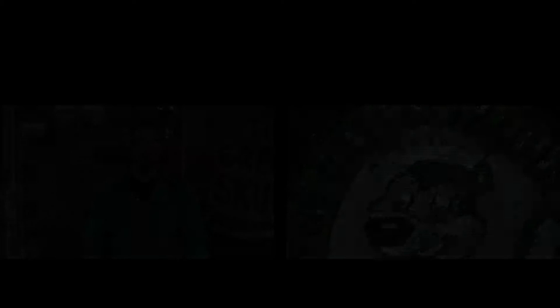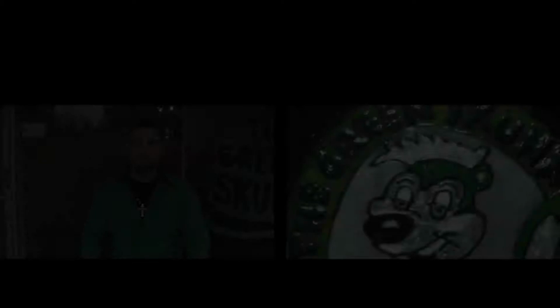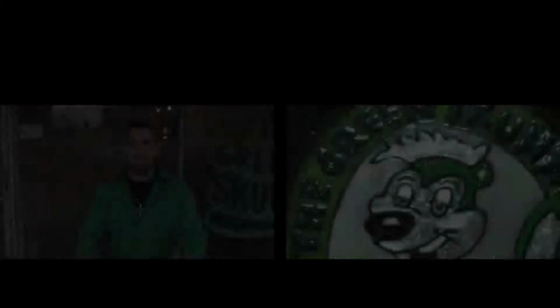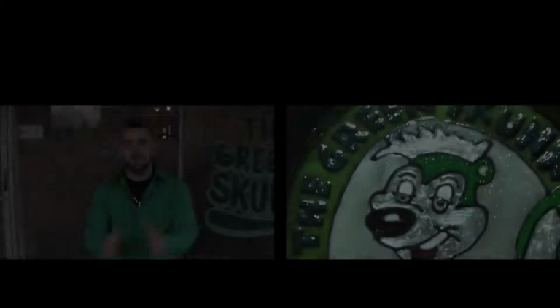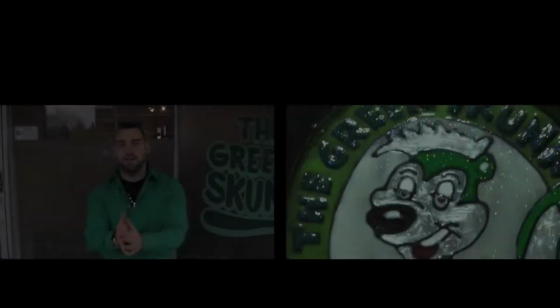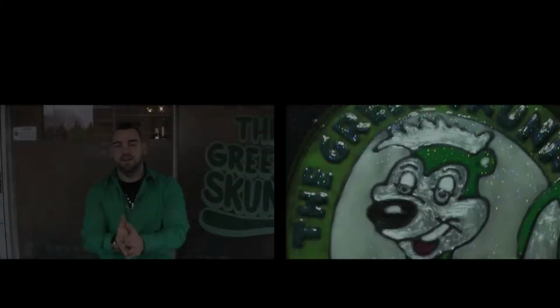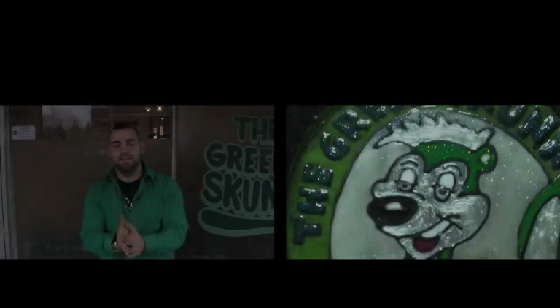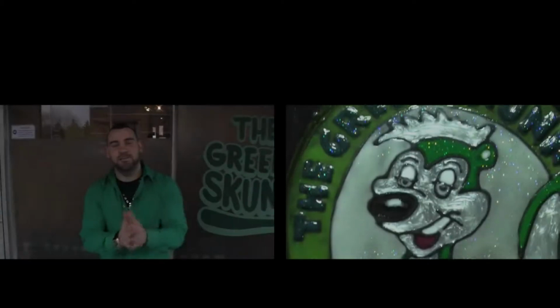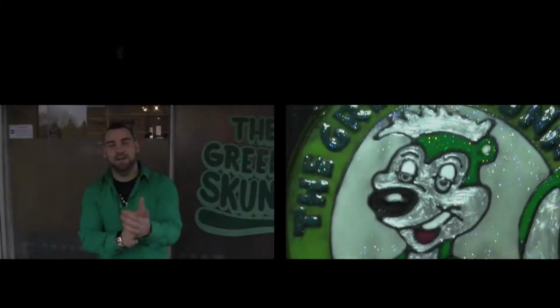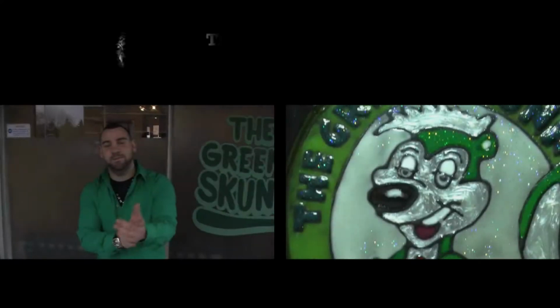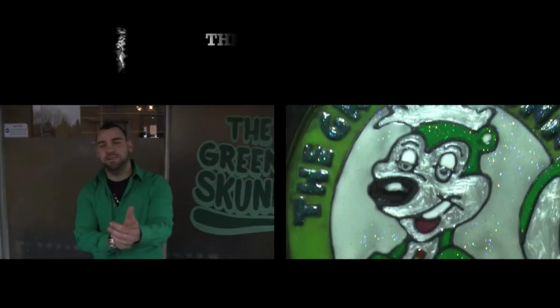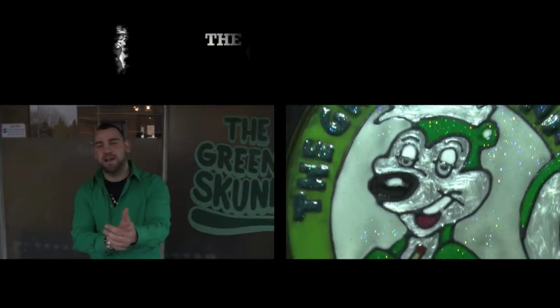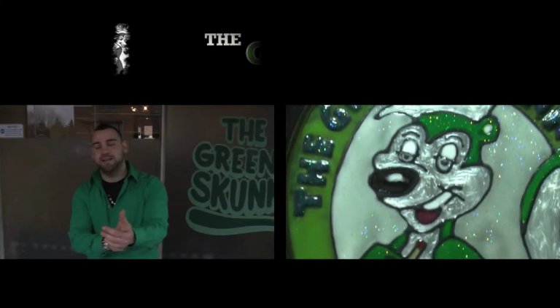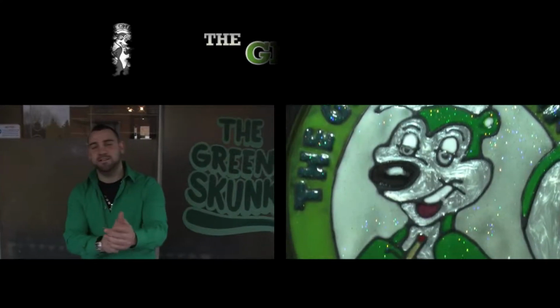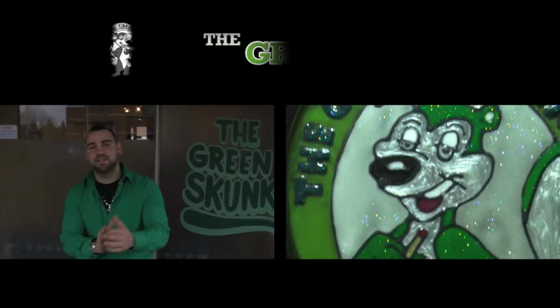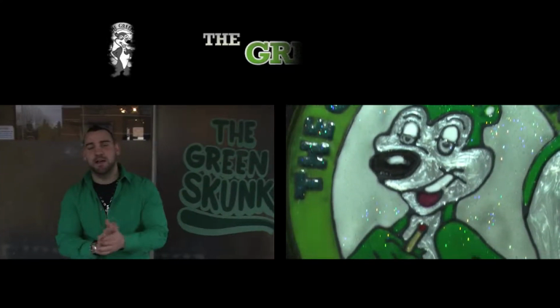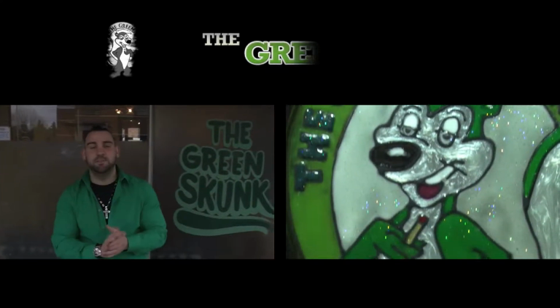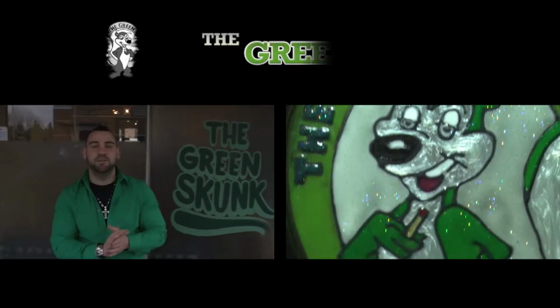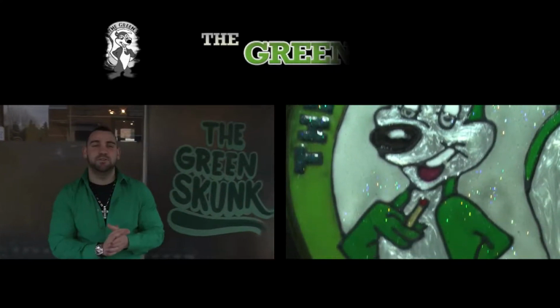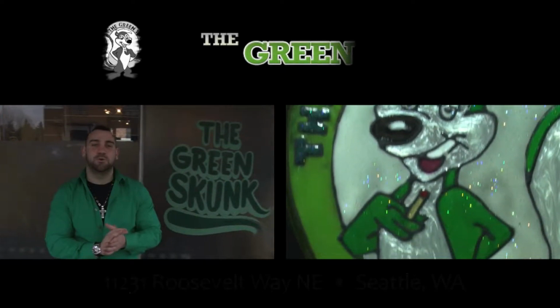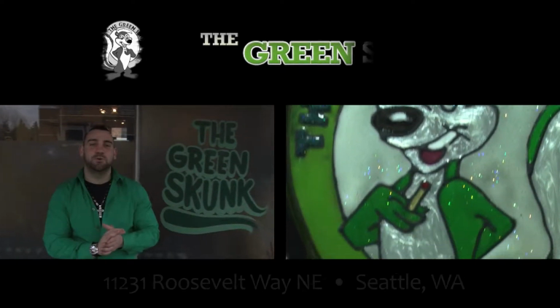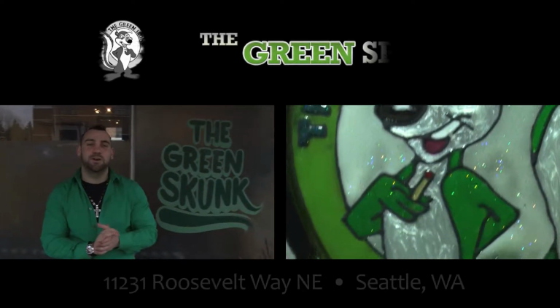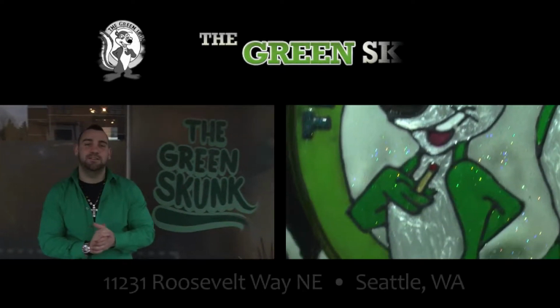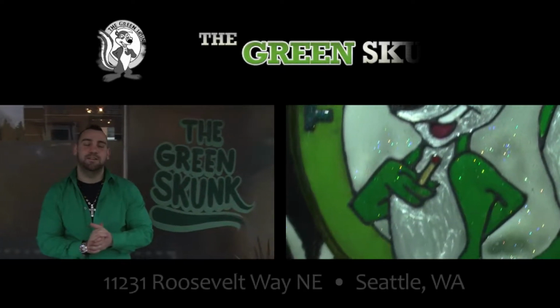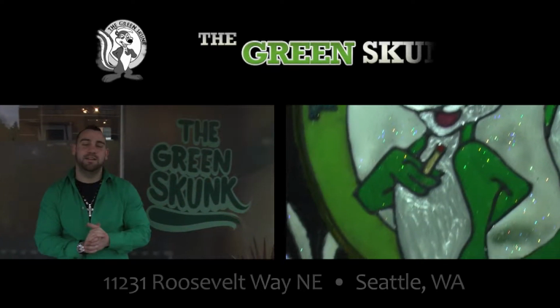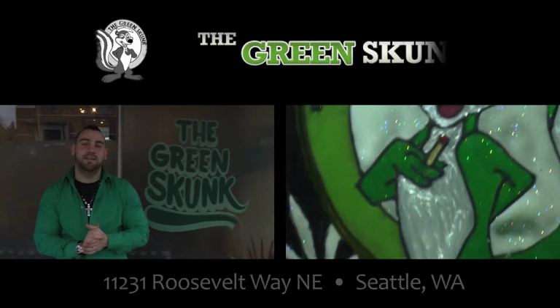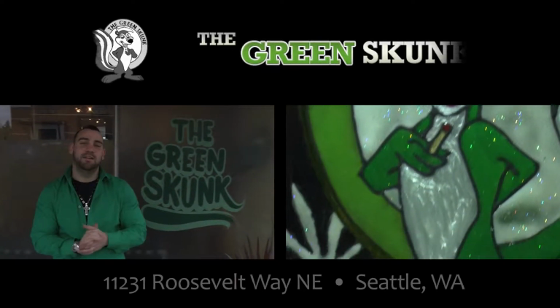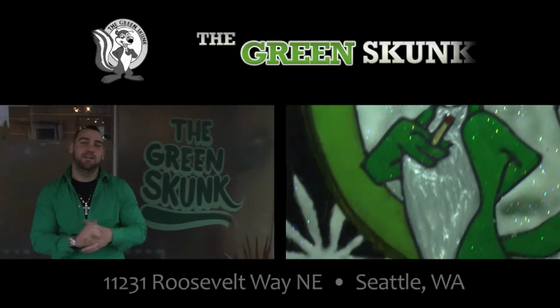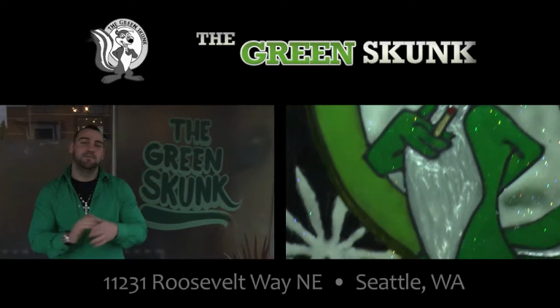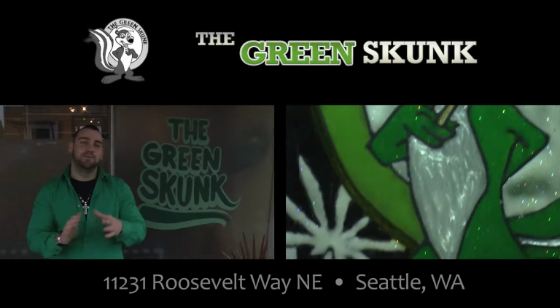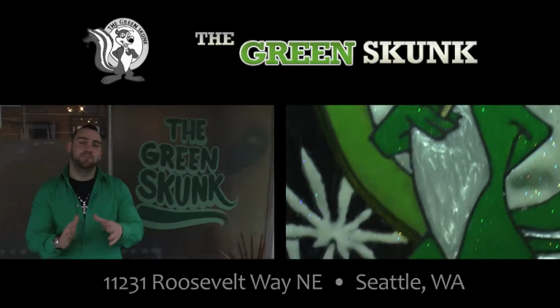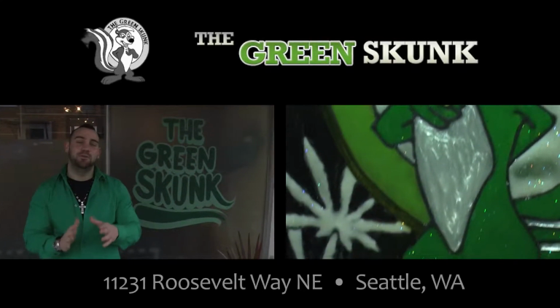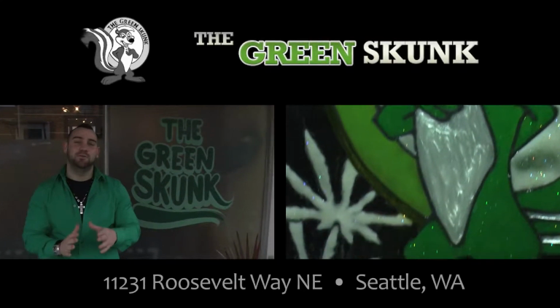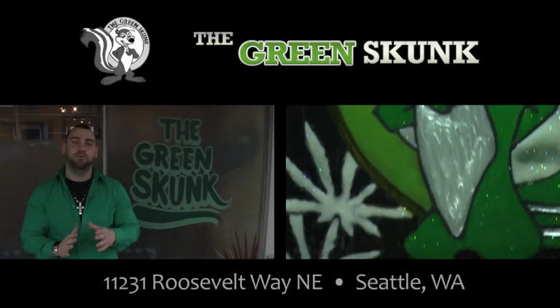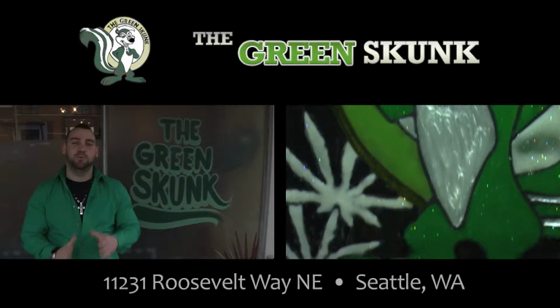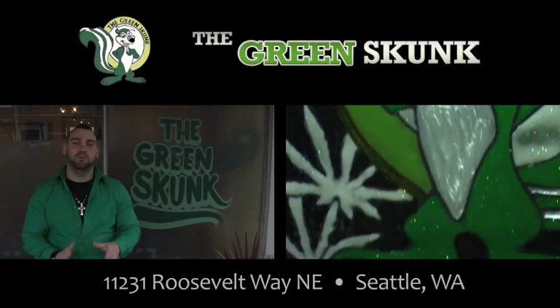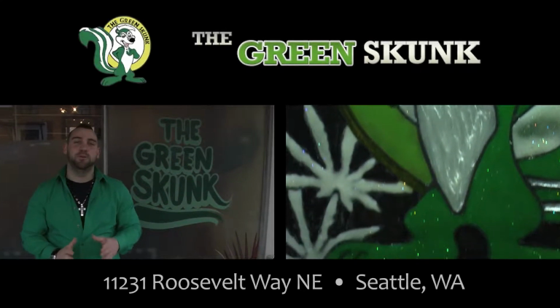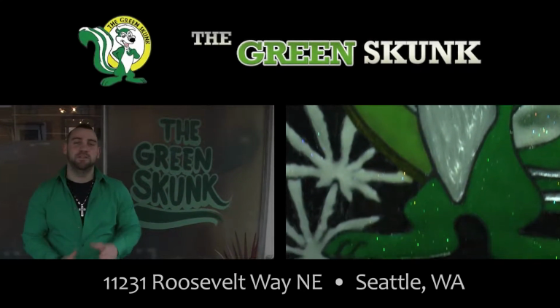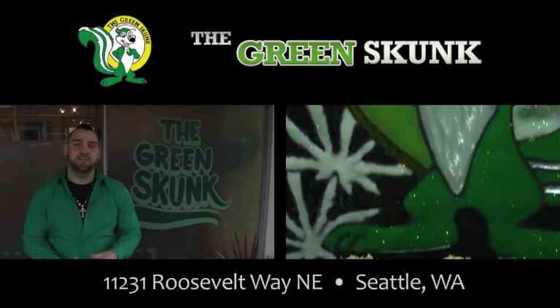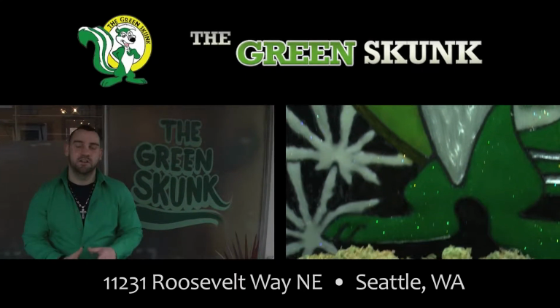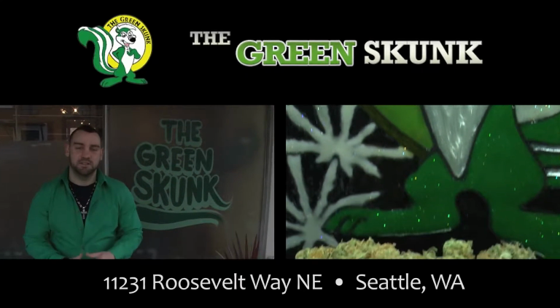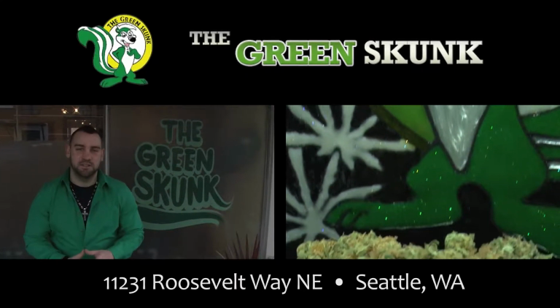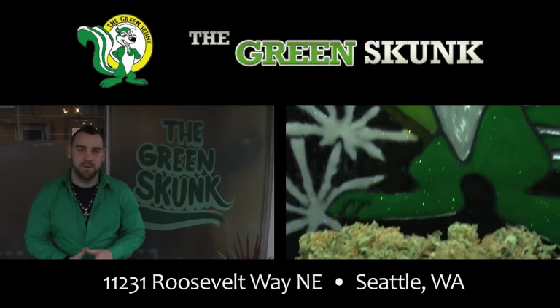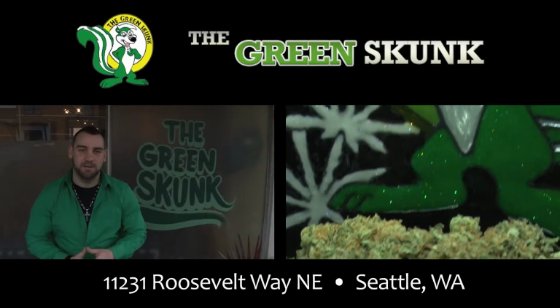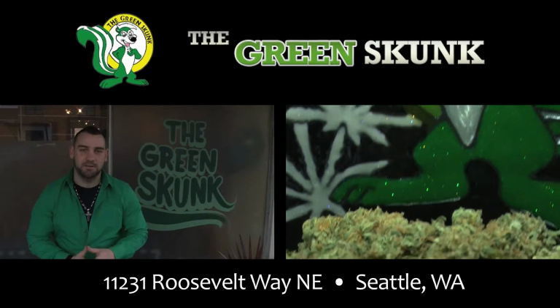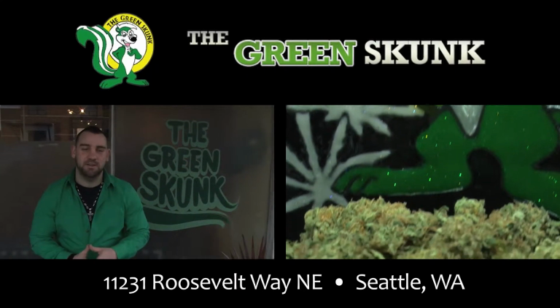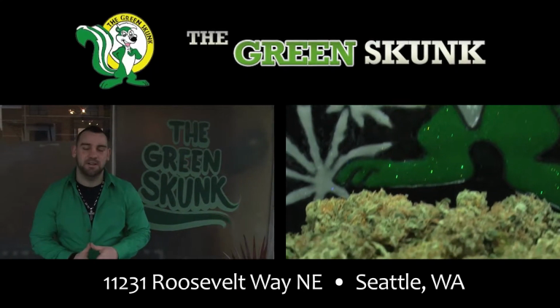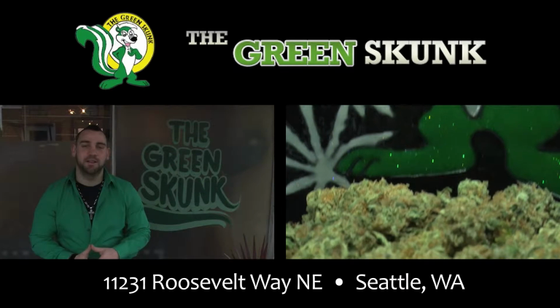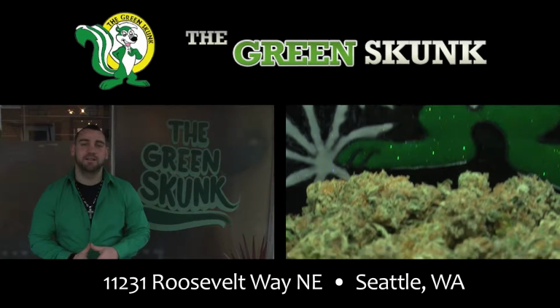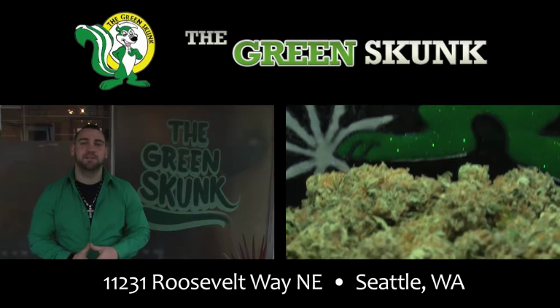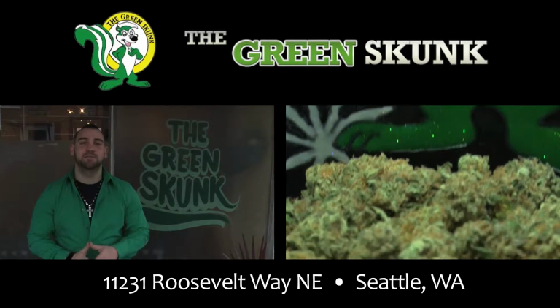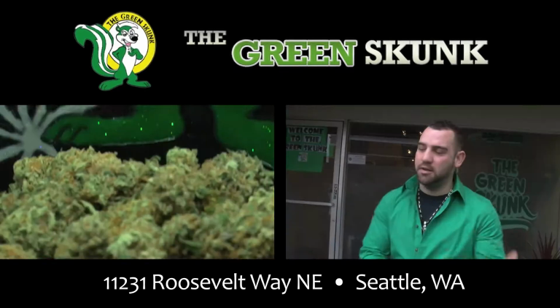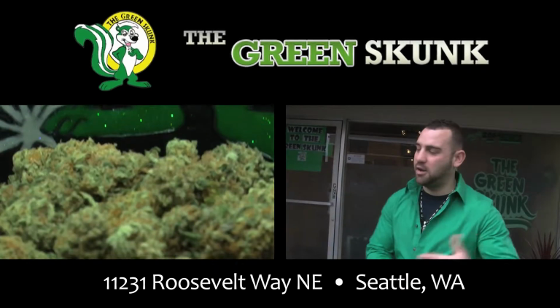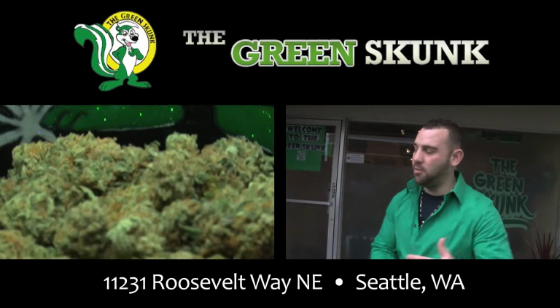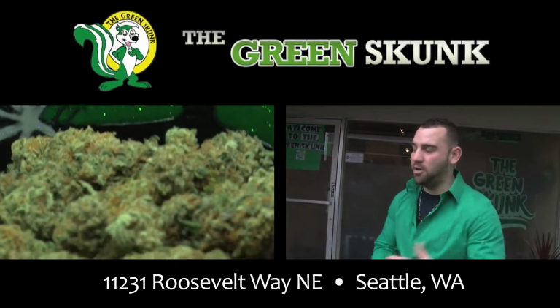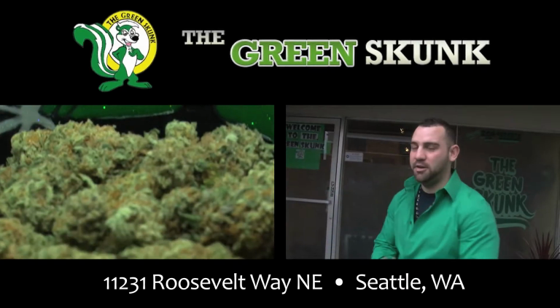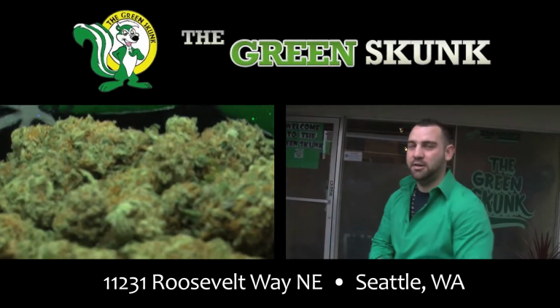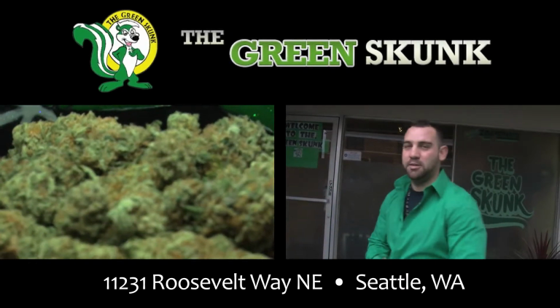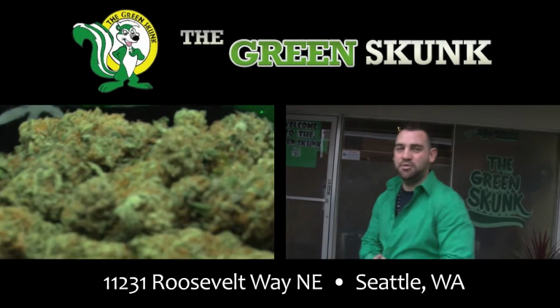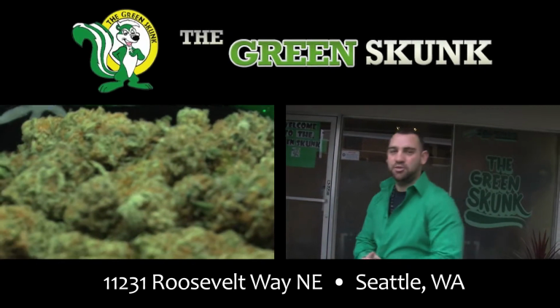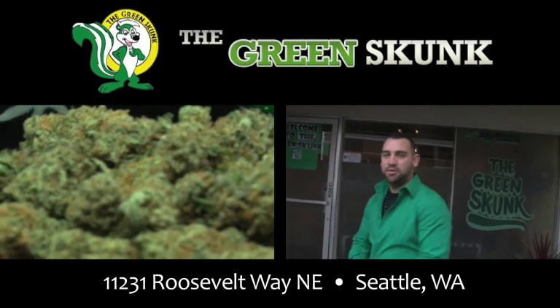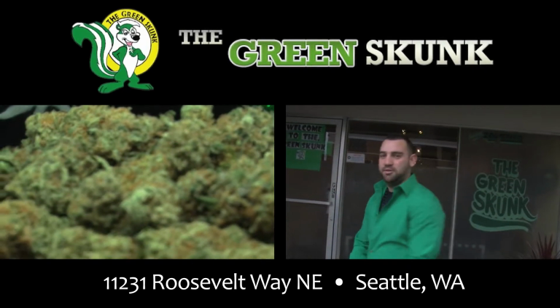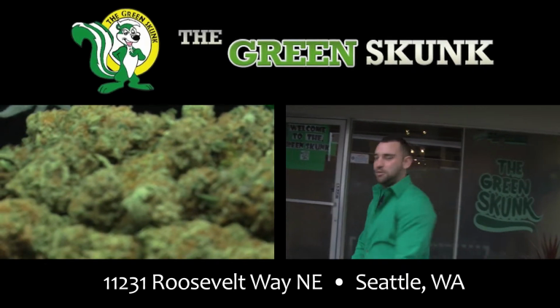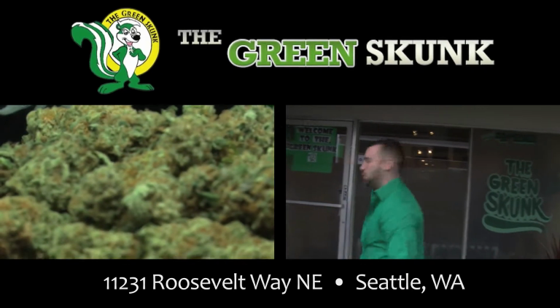What's up guys? My name is Alex. I'll be your tour guide today for the beautiful Green Skunk Dispensary Collective. Come on in, let me show you around.